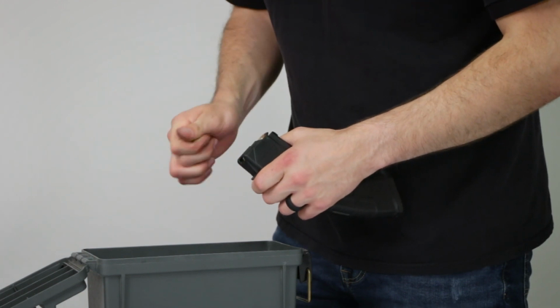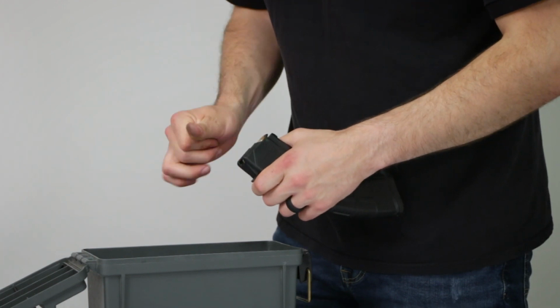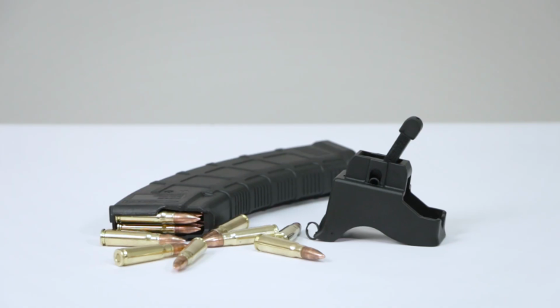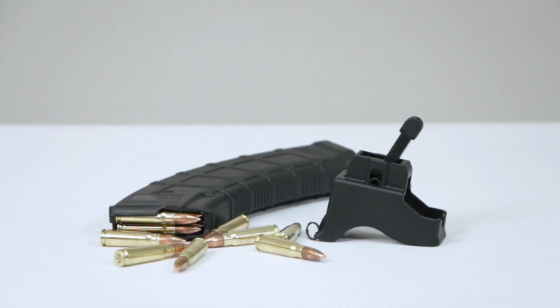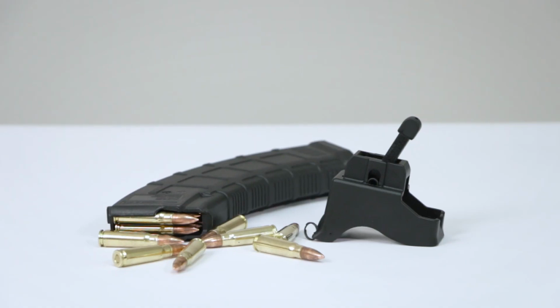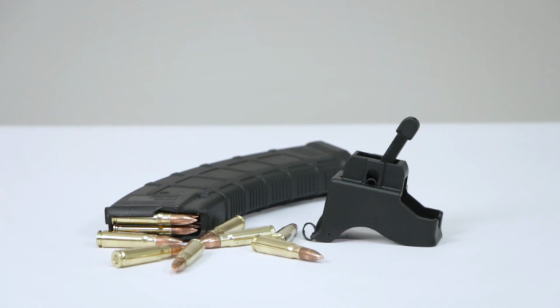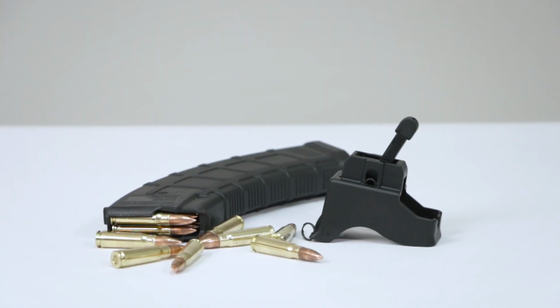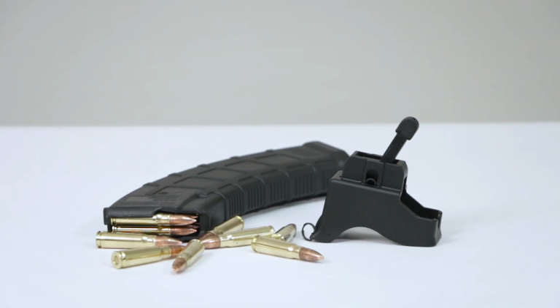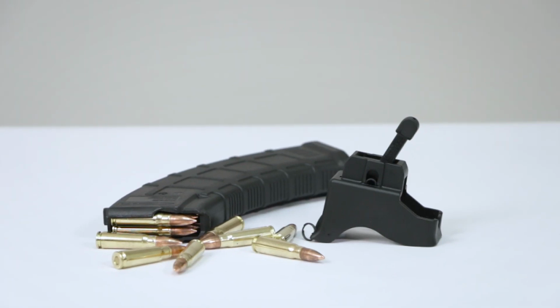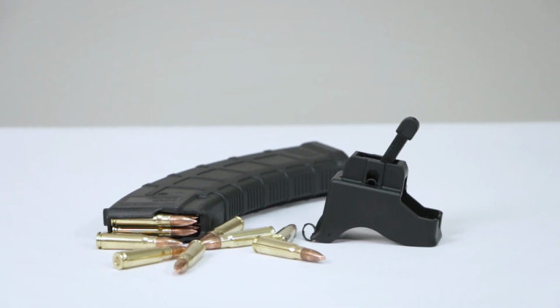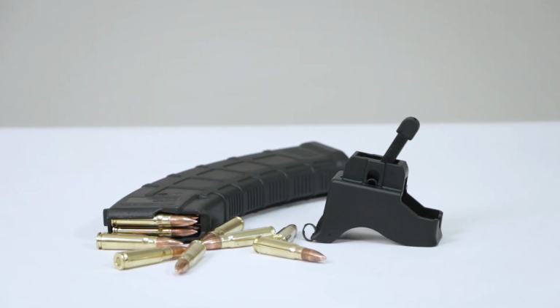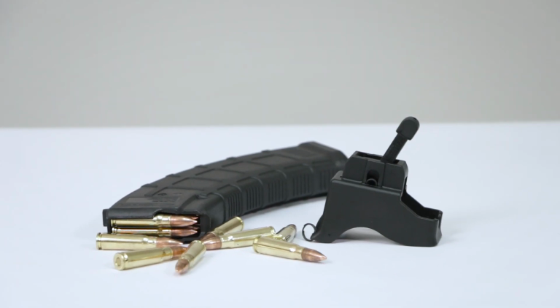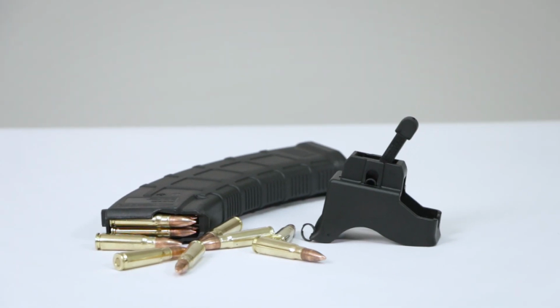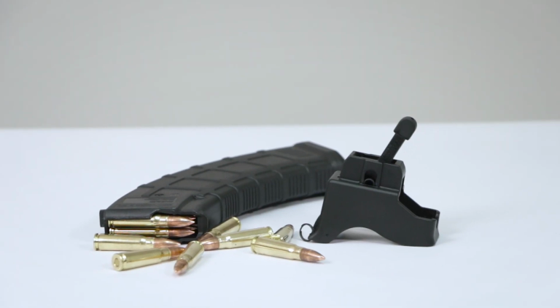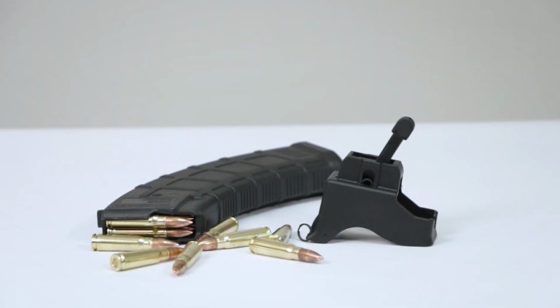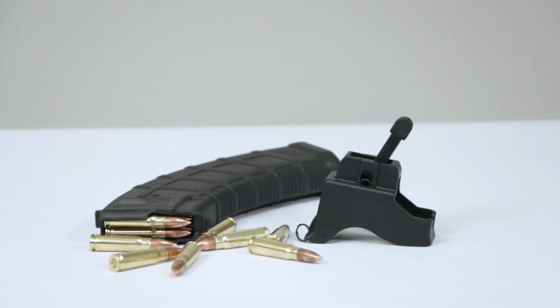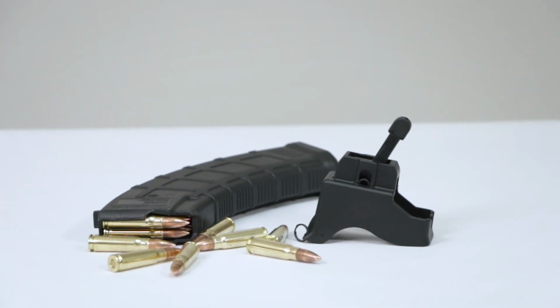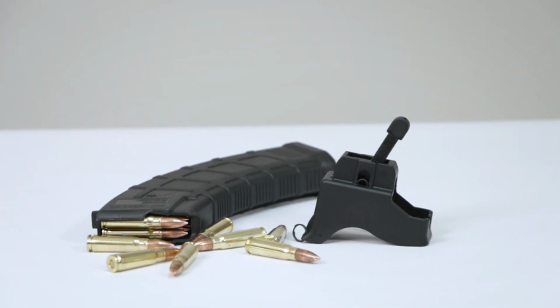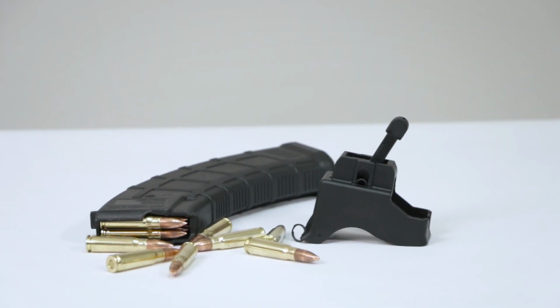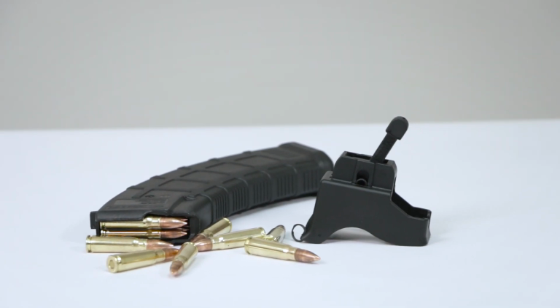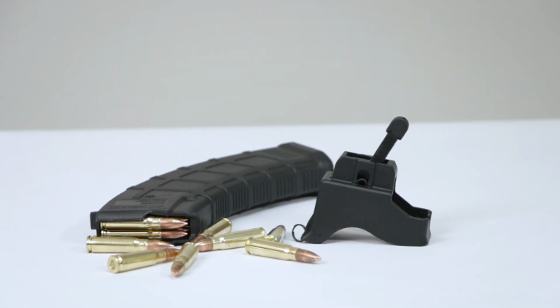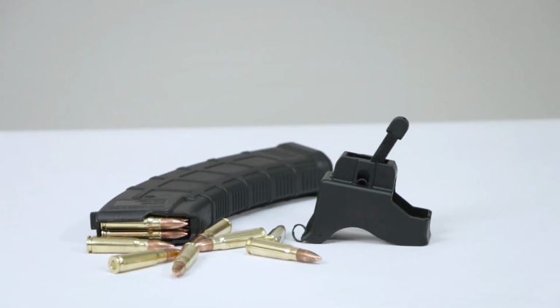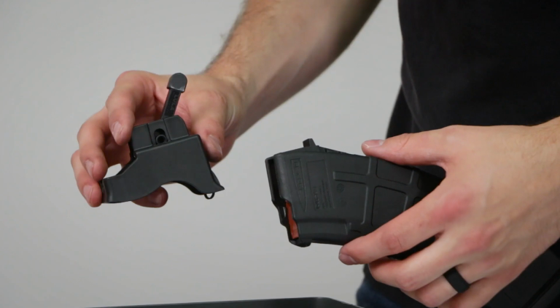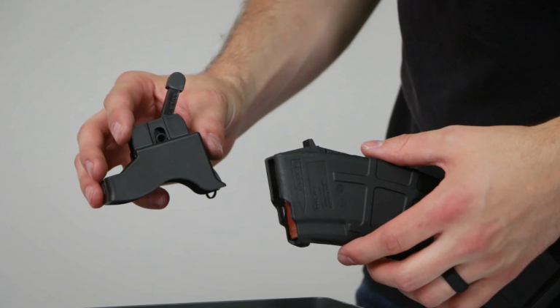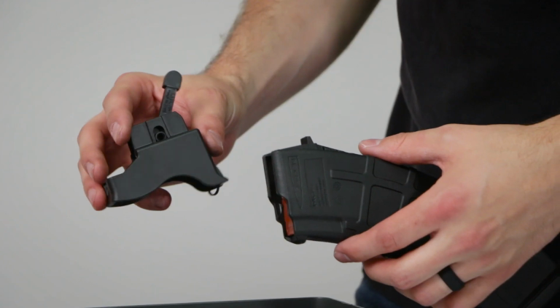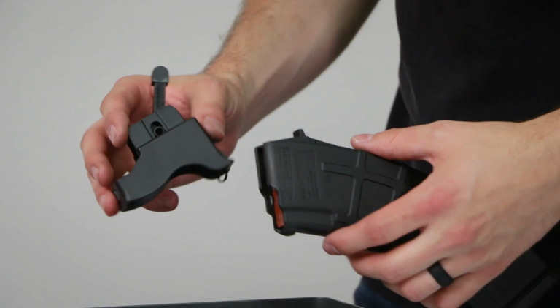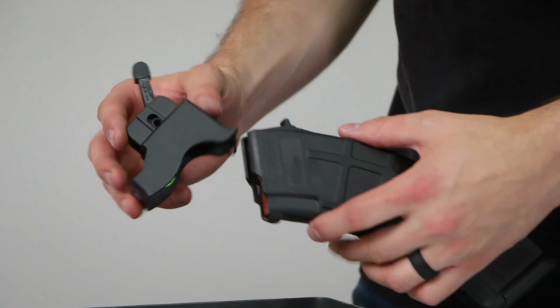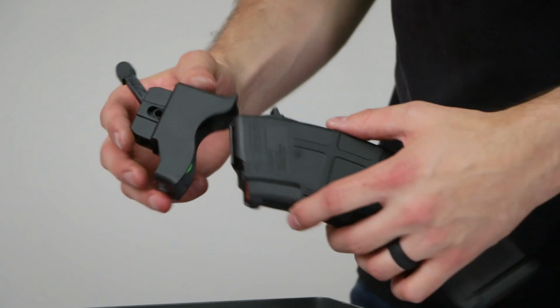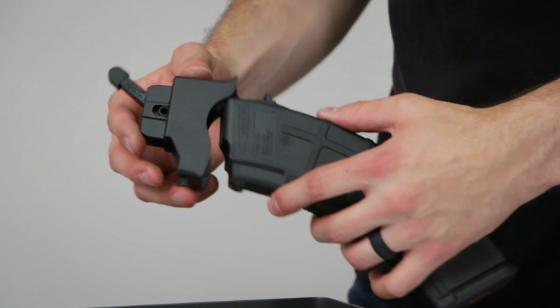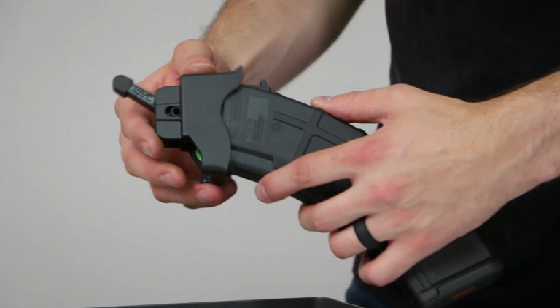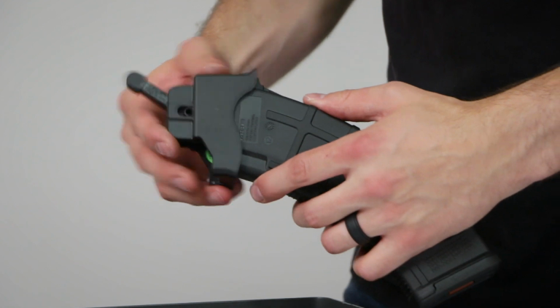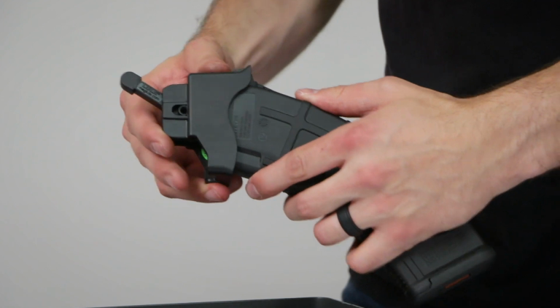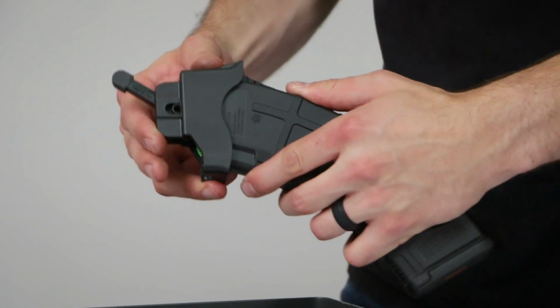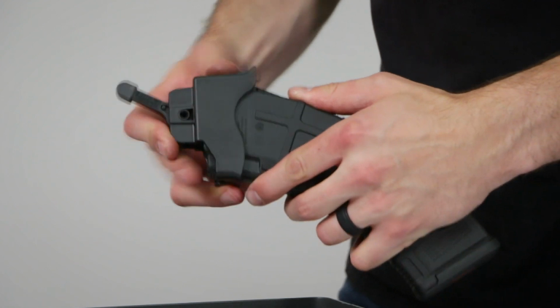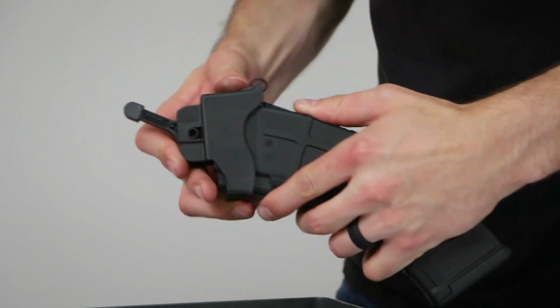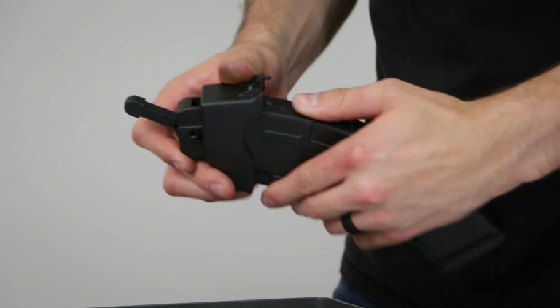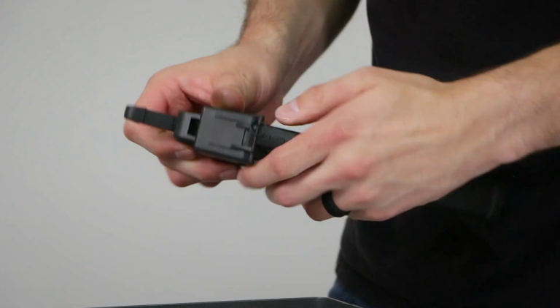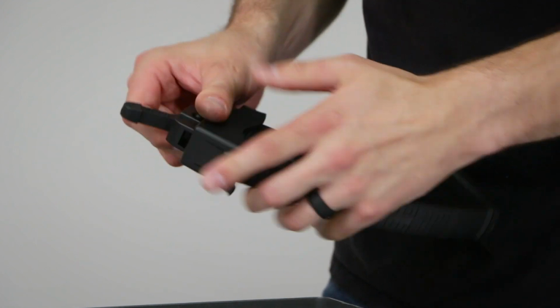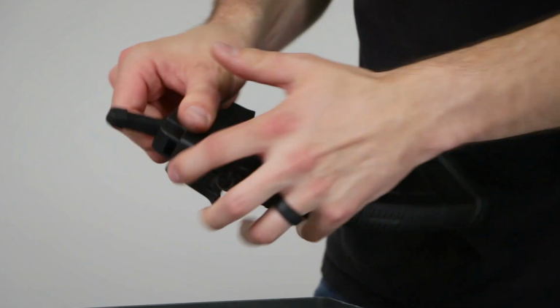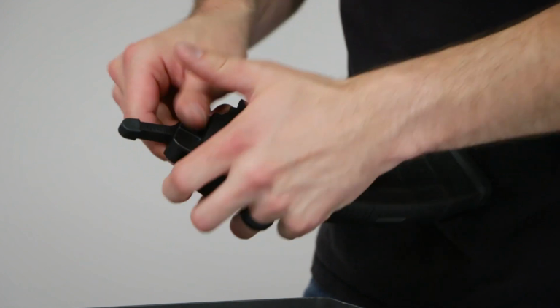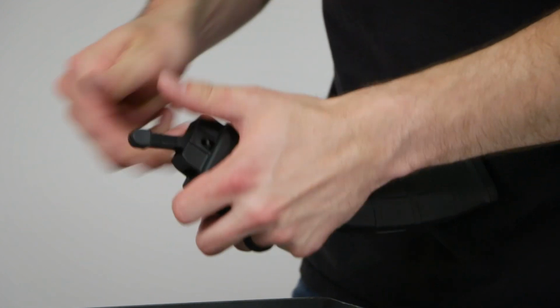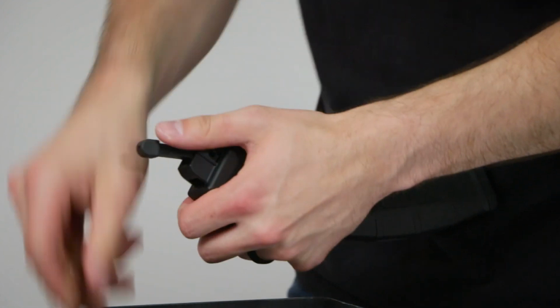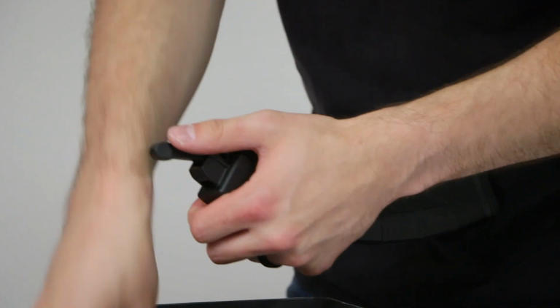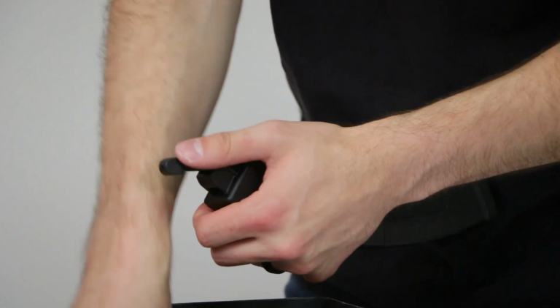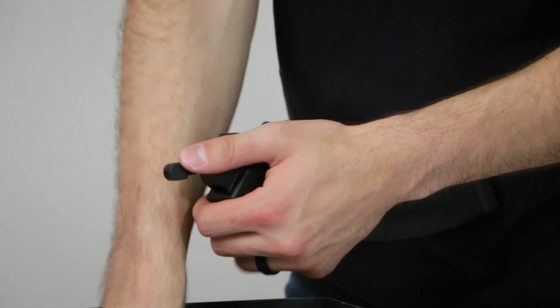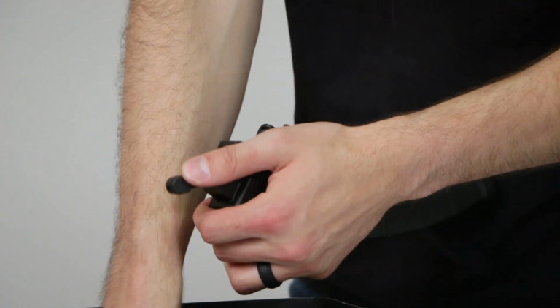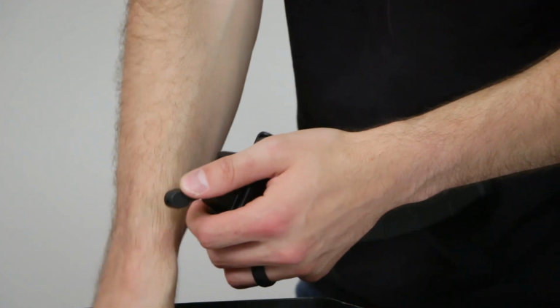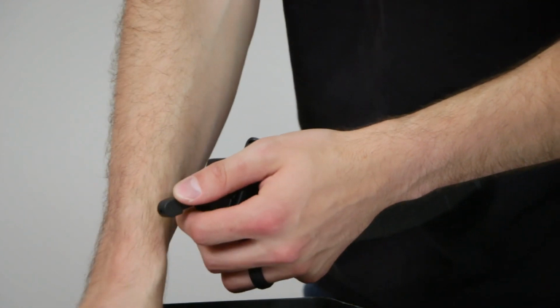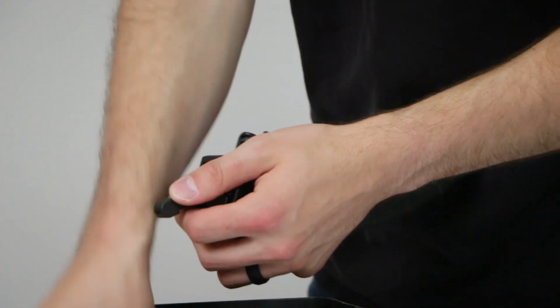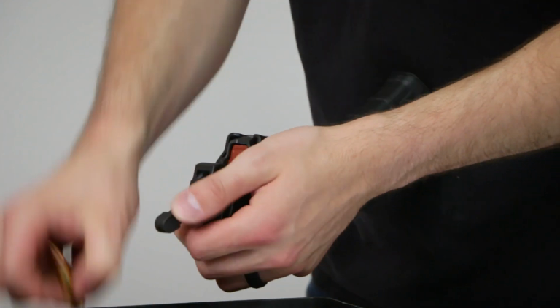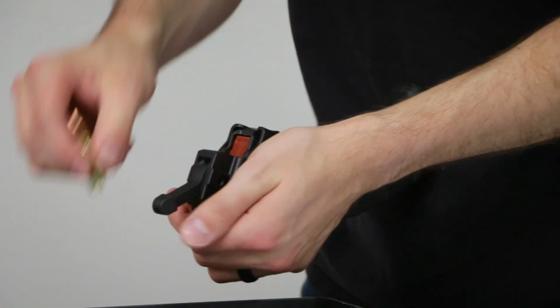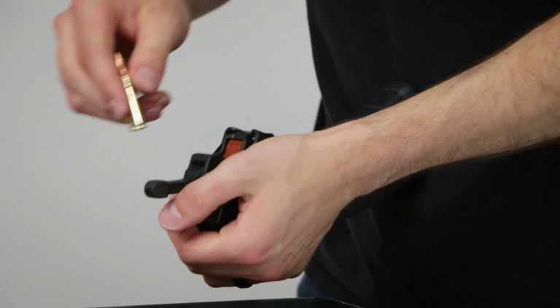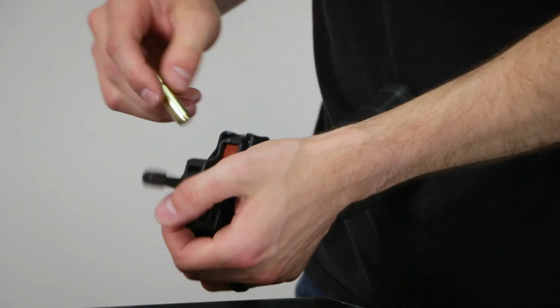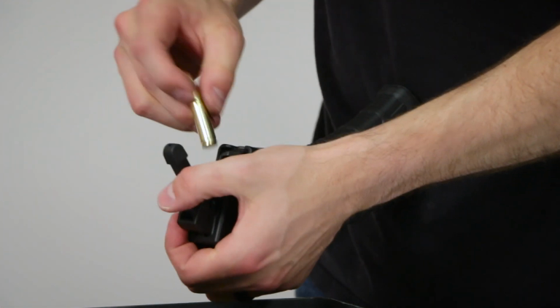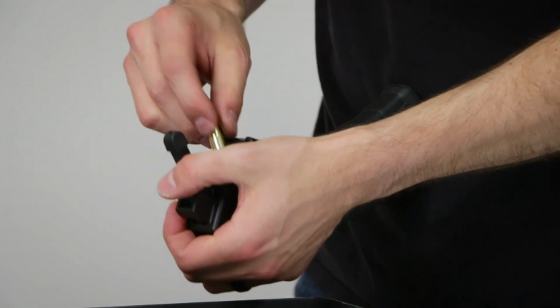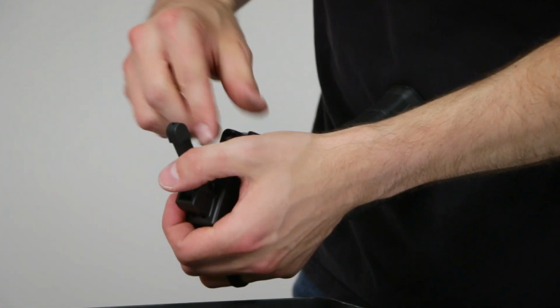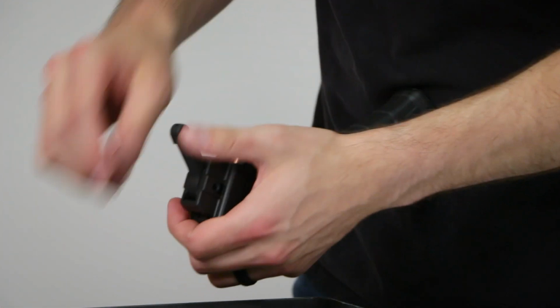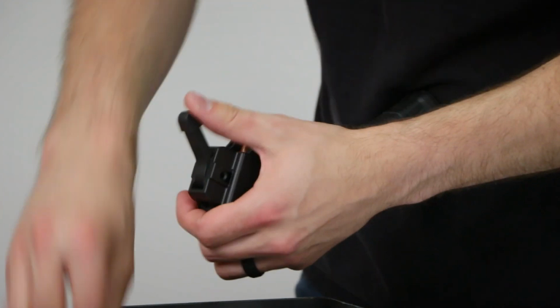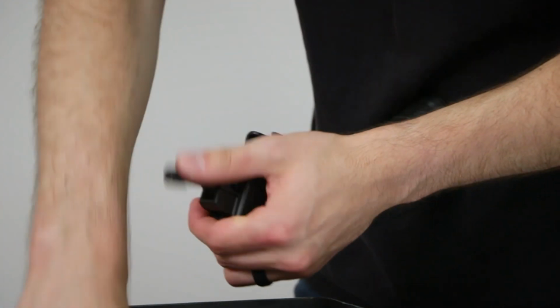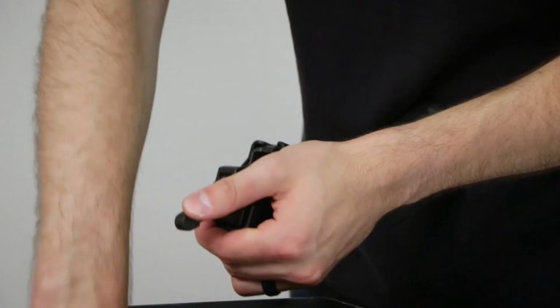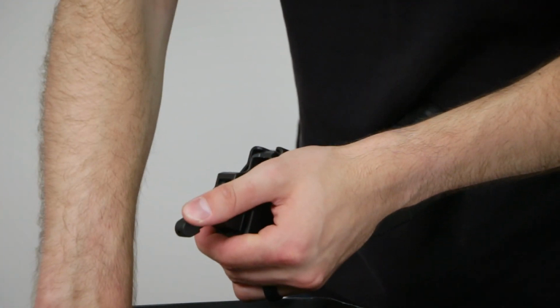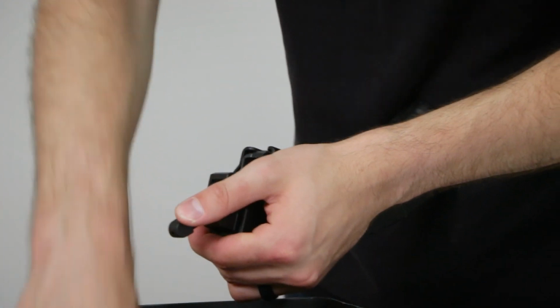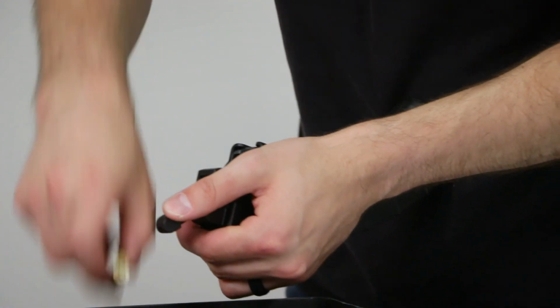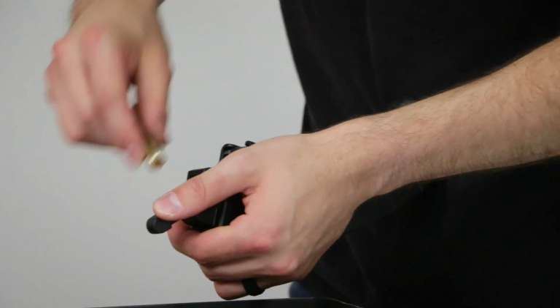The AK-47 Lula is simple to use. Simply click the loader onto the magazine and move the lever up and down repeatedly while dropping in rounds.